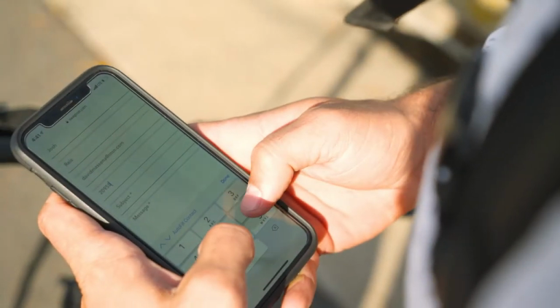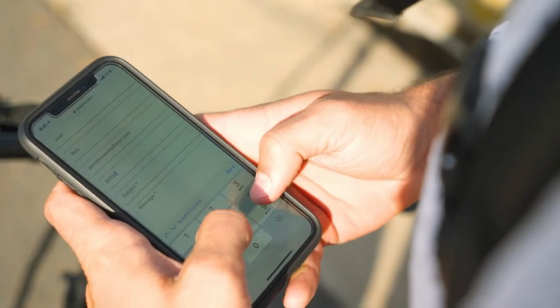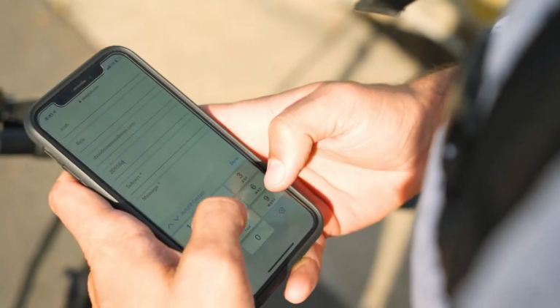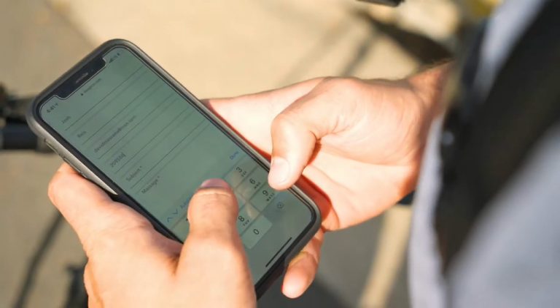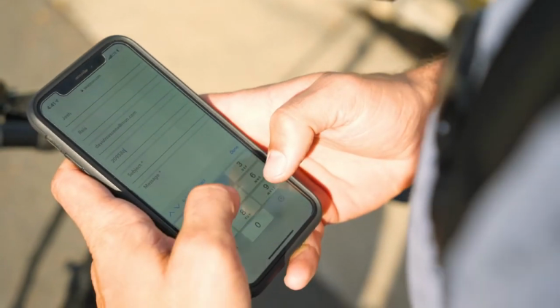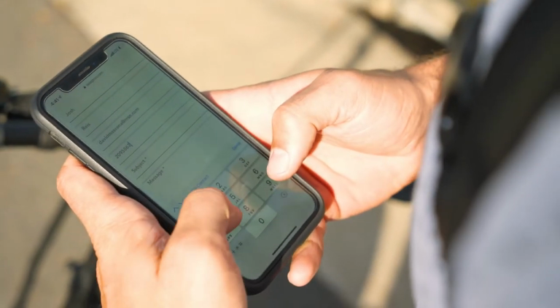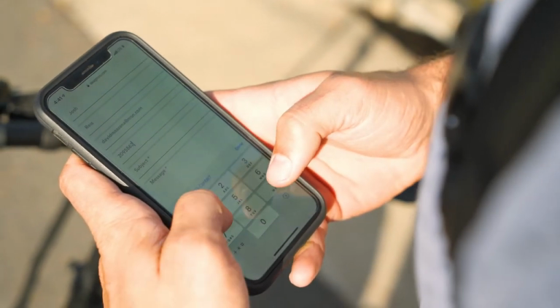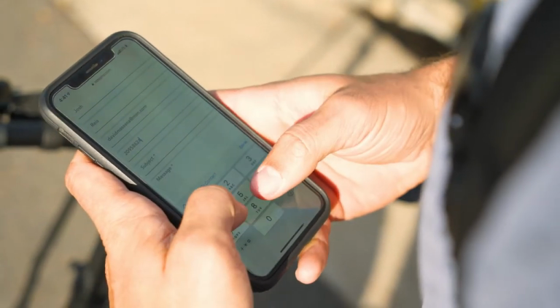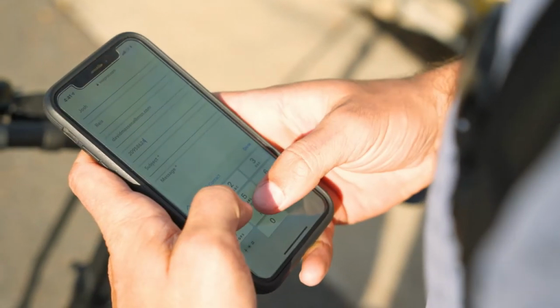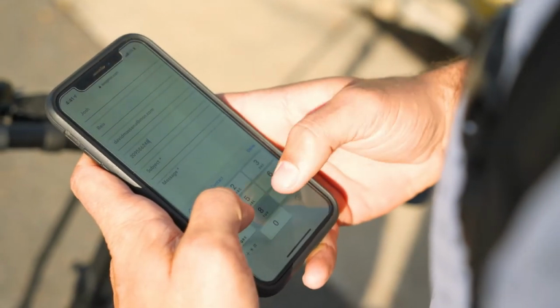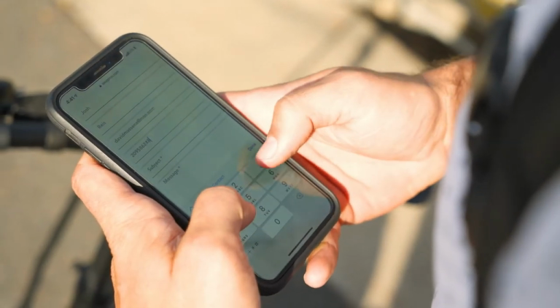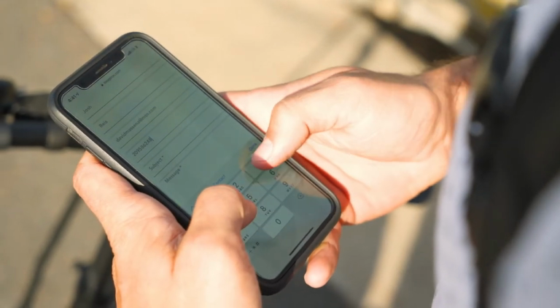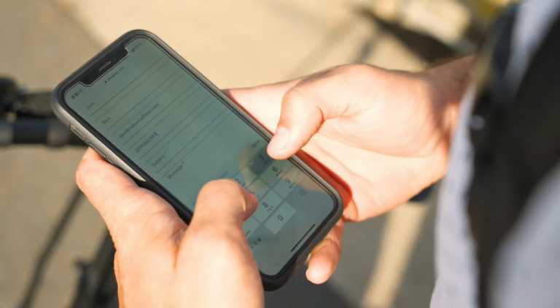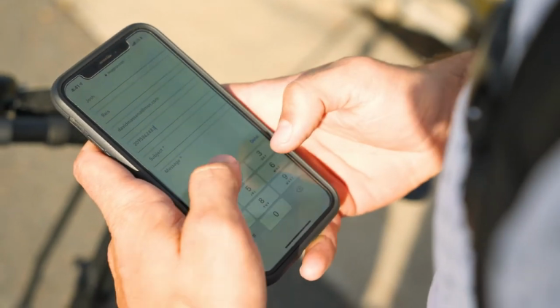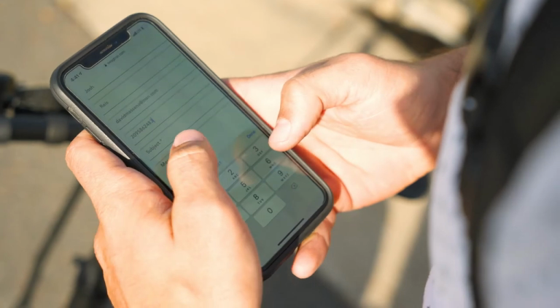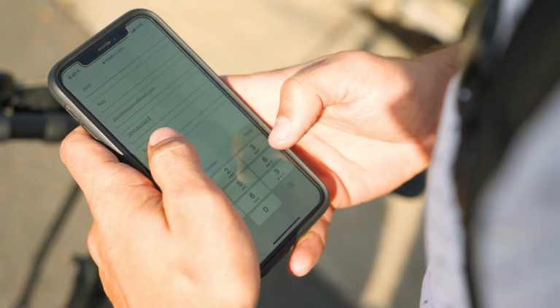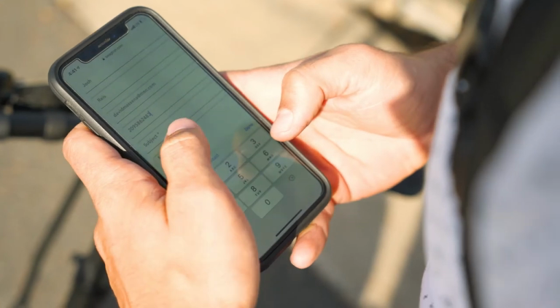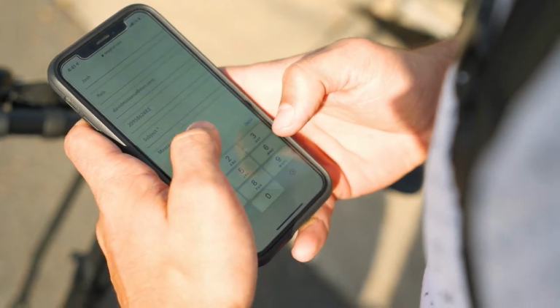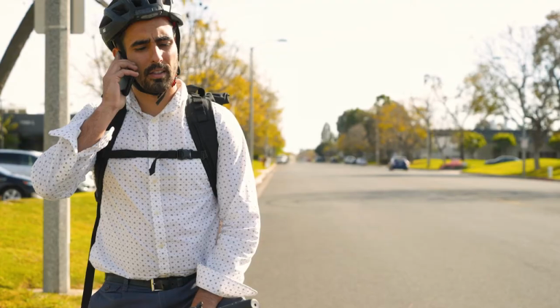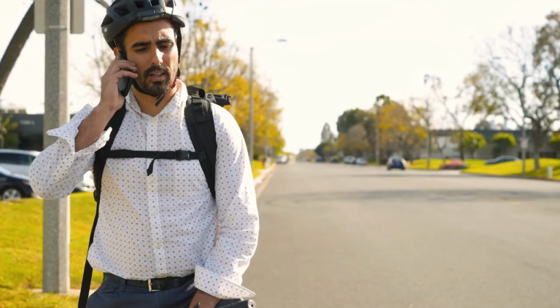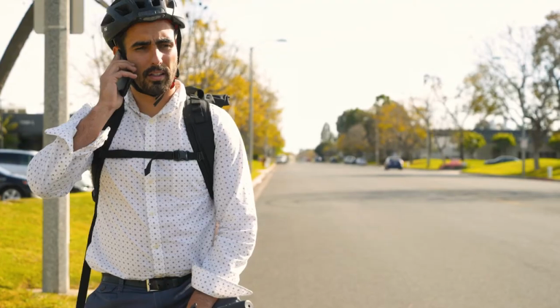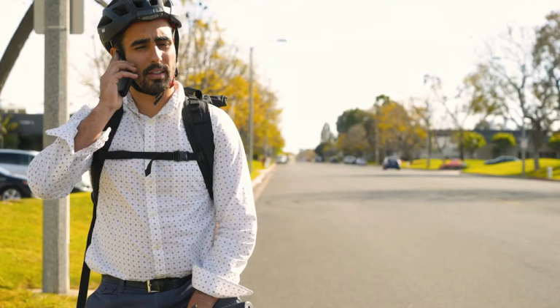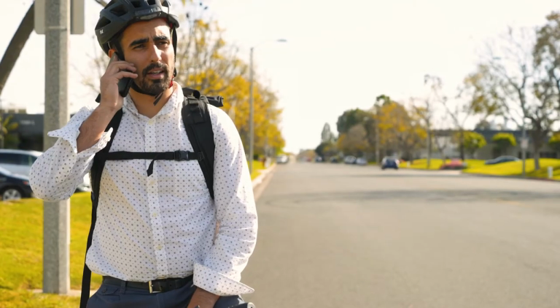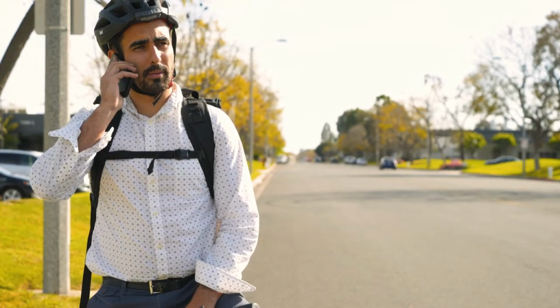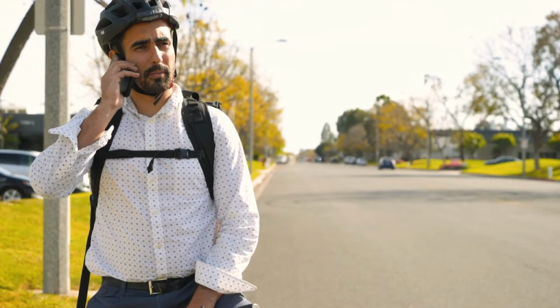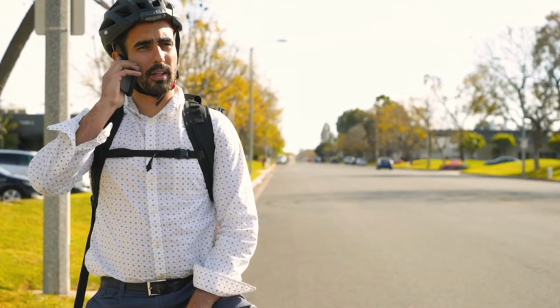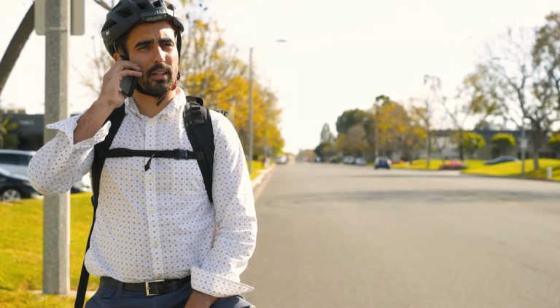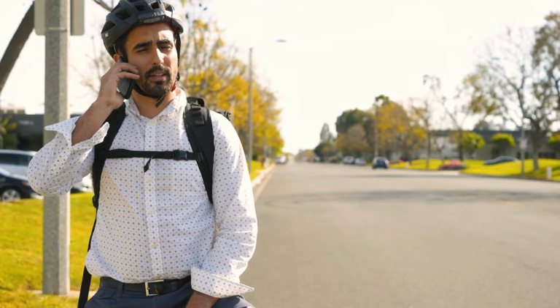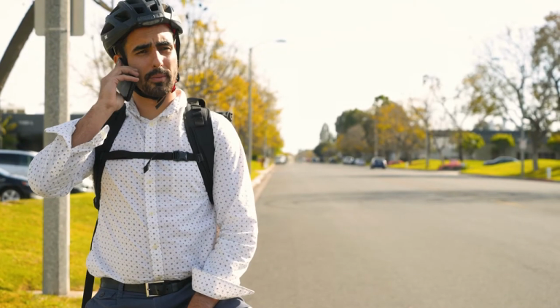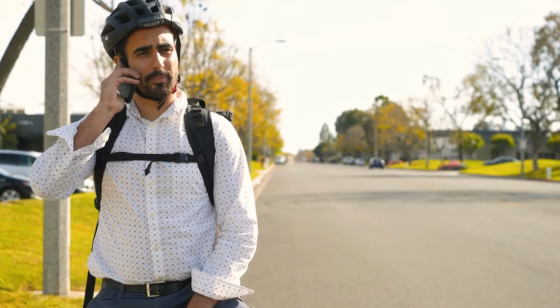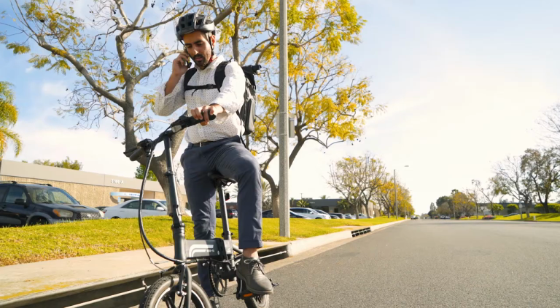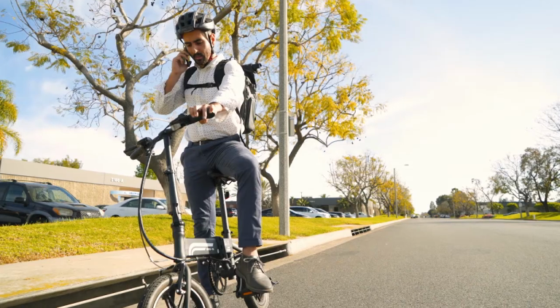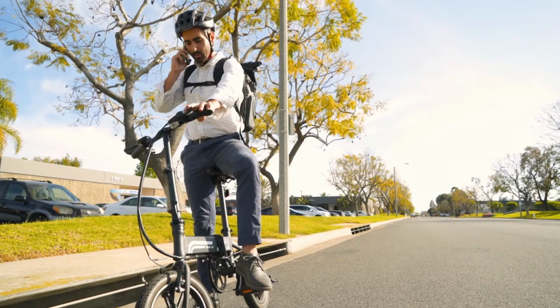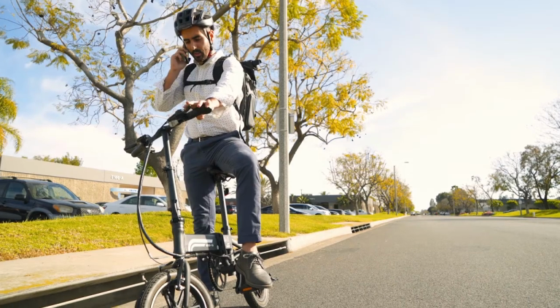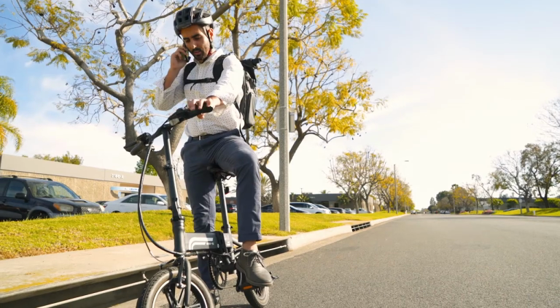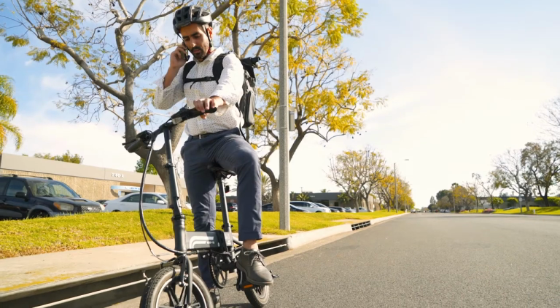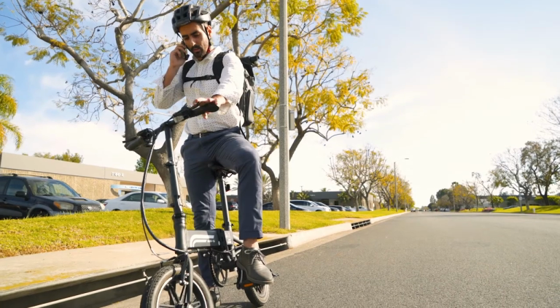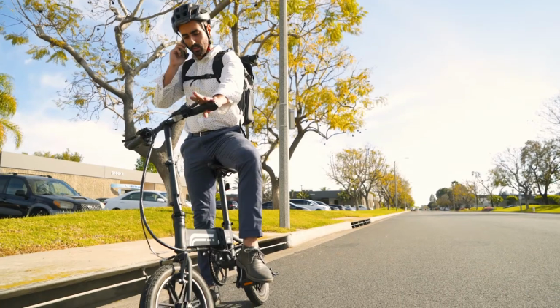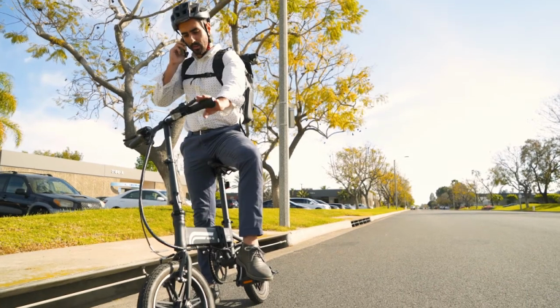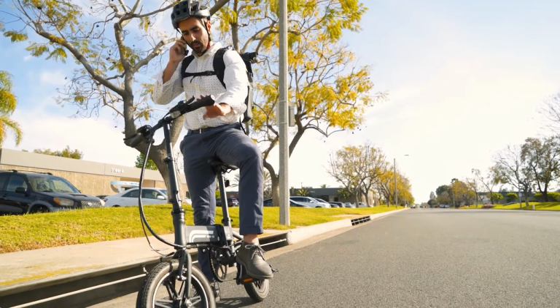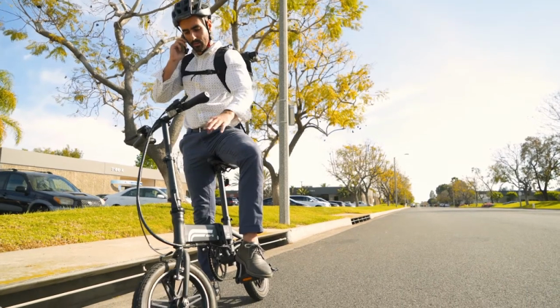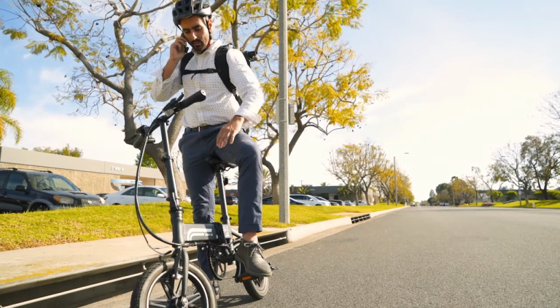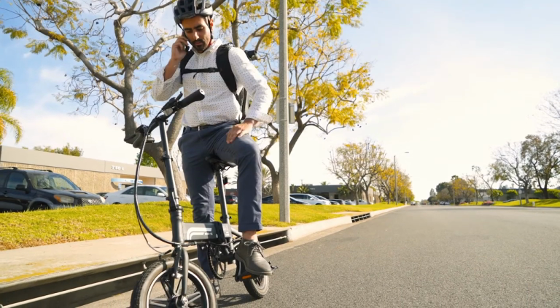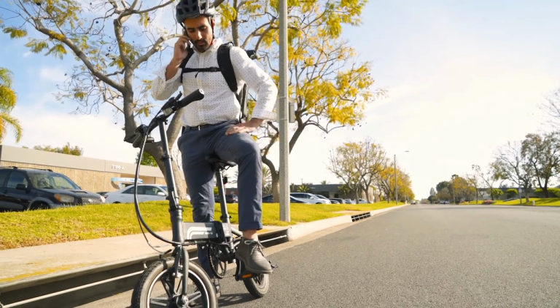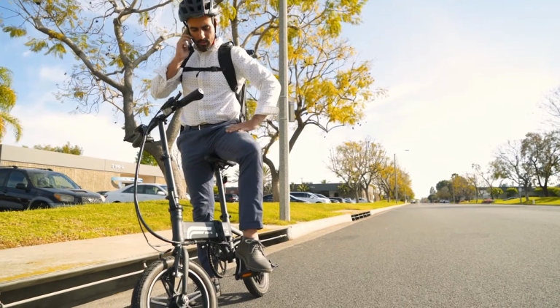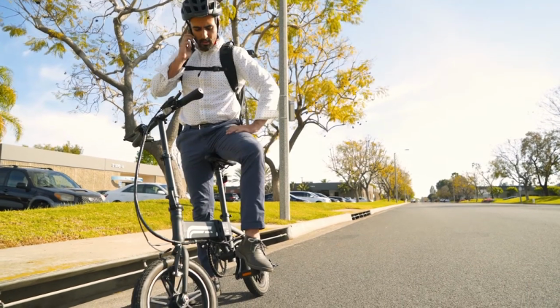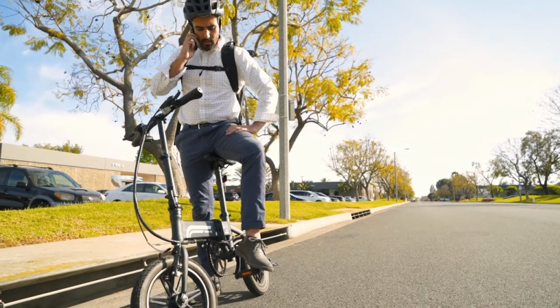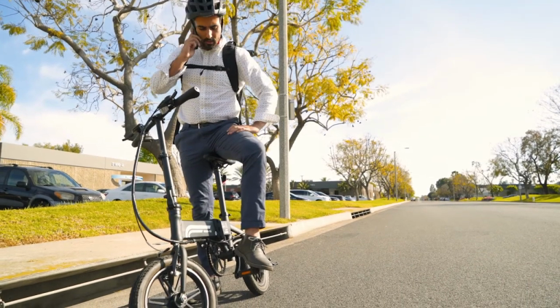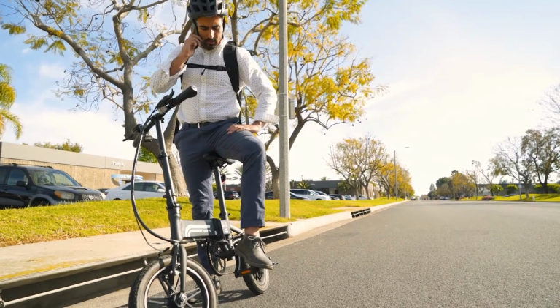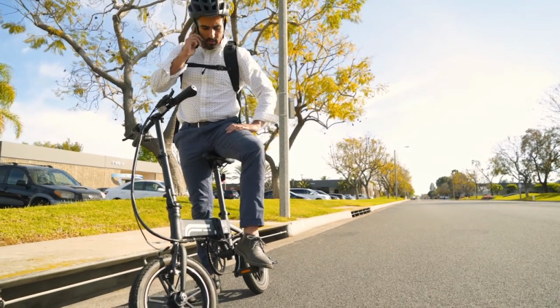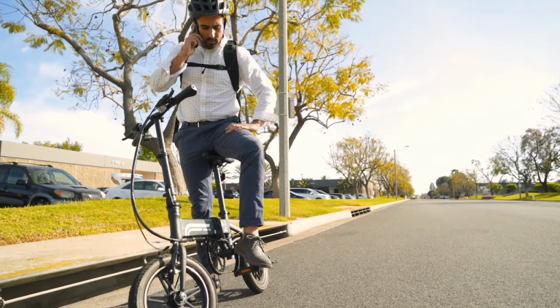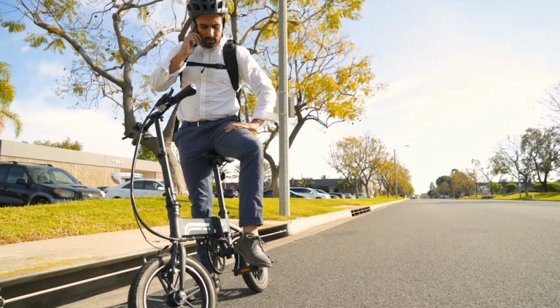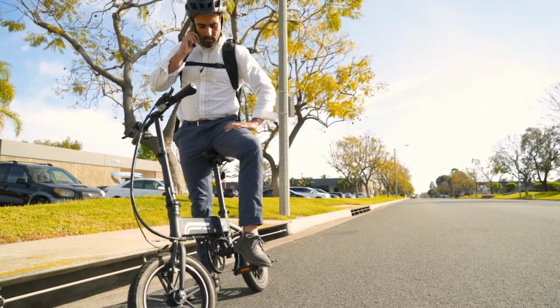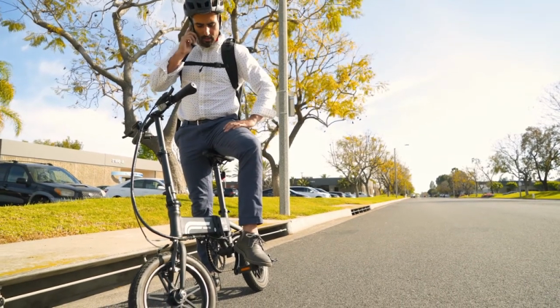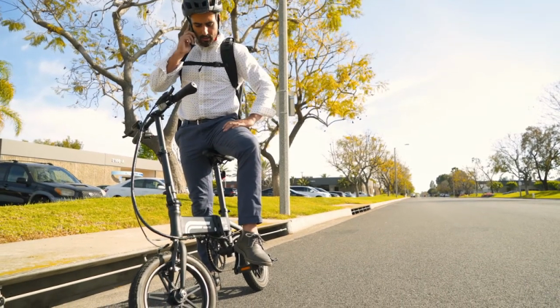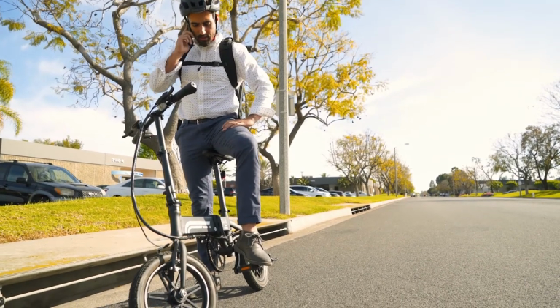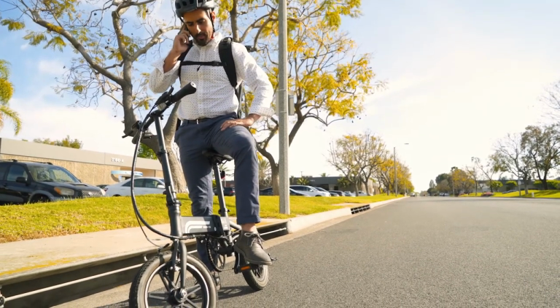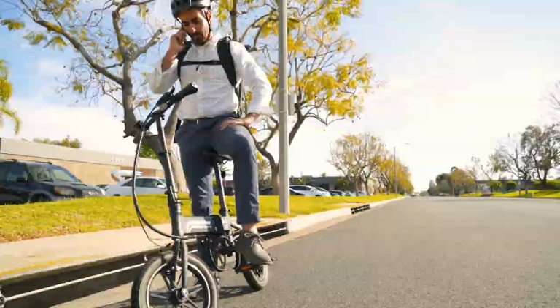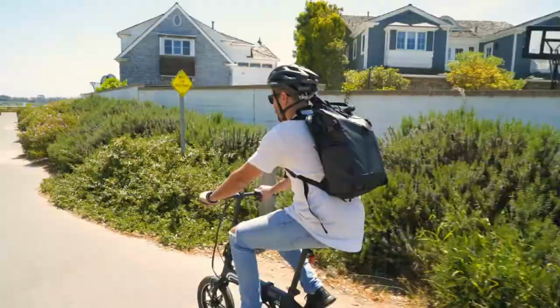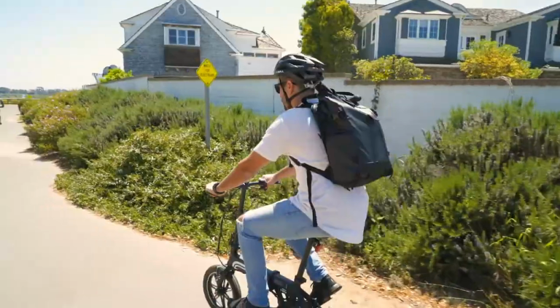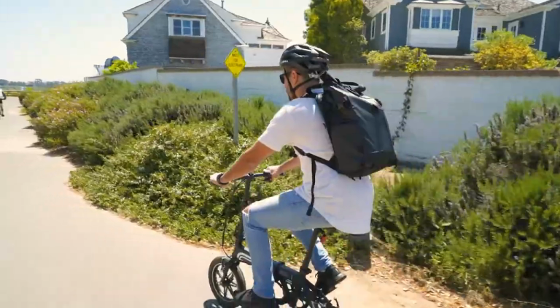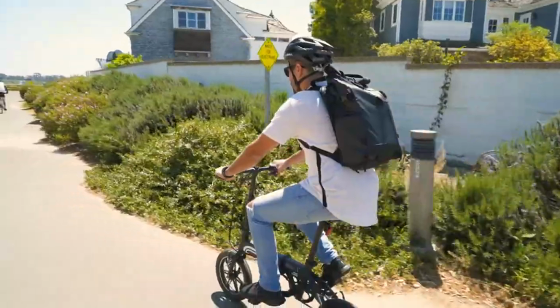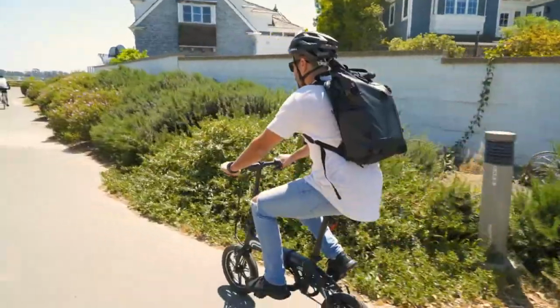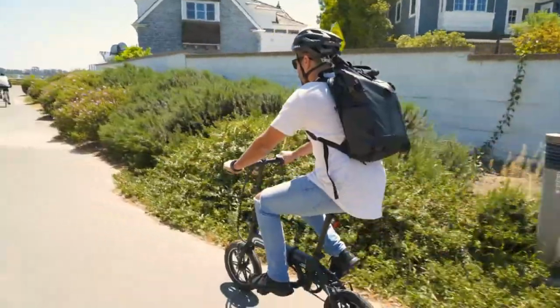Have questions or problems with your EB-5? For expedited service, you can reach our five-star customer service team via phone, email, or live chat.